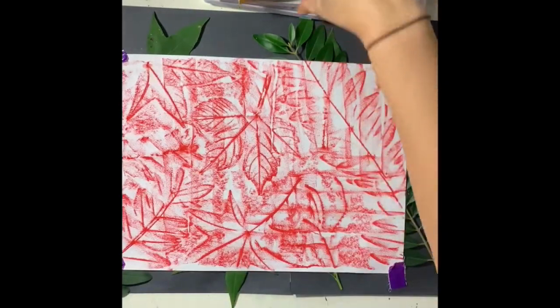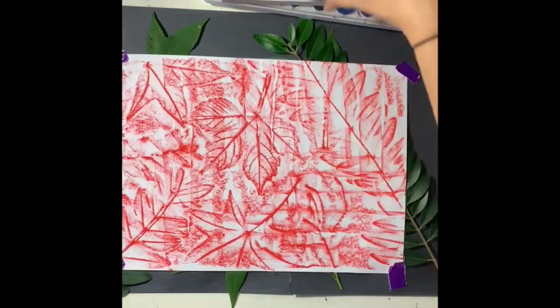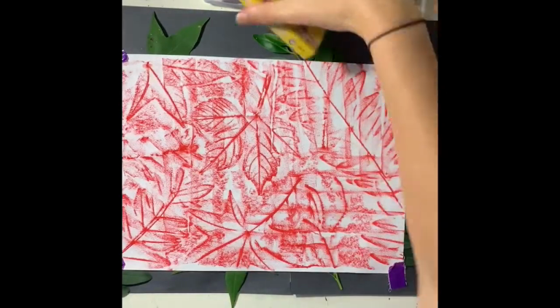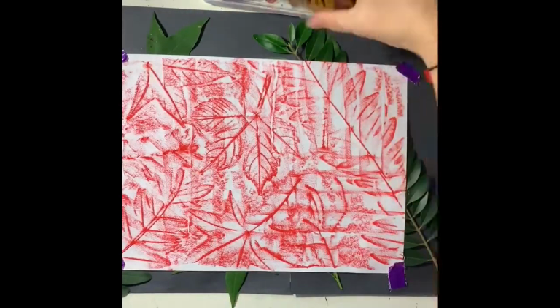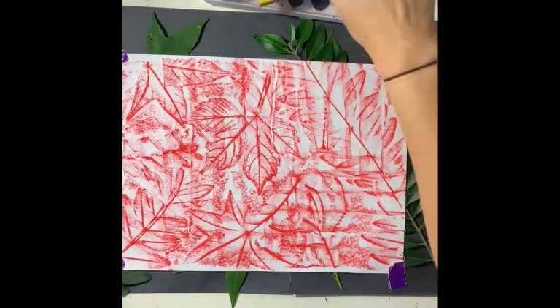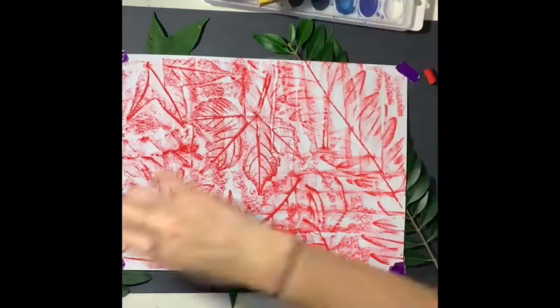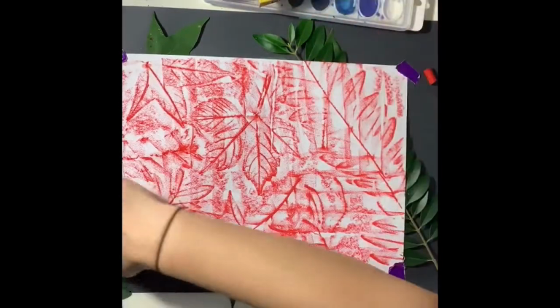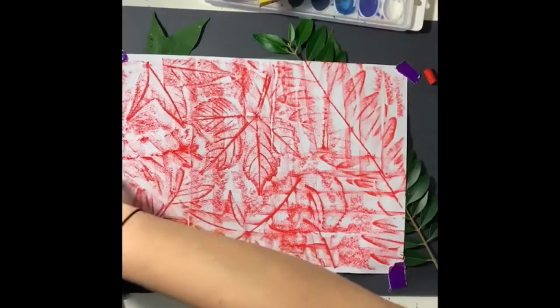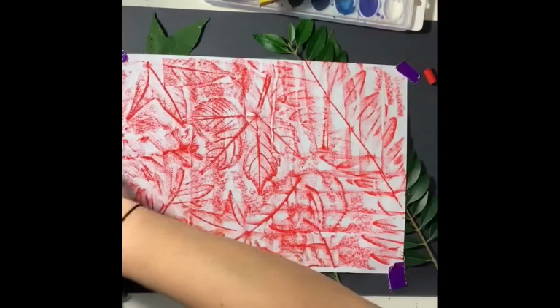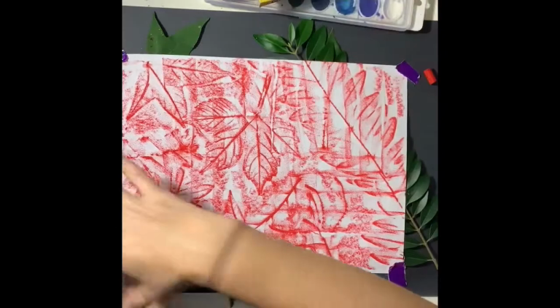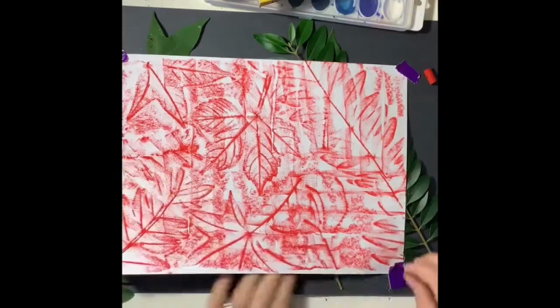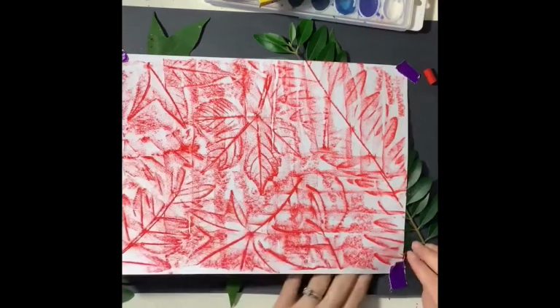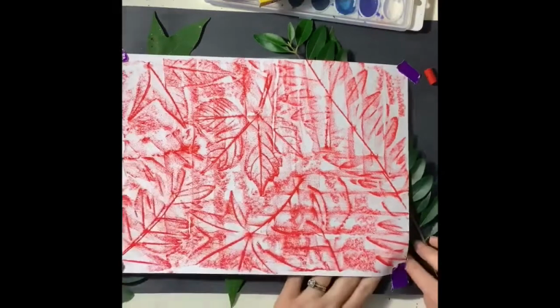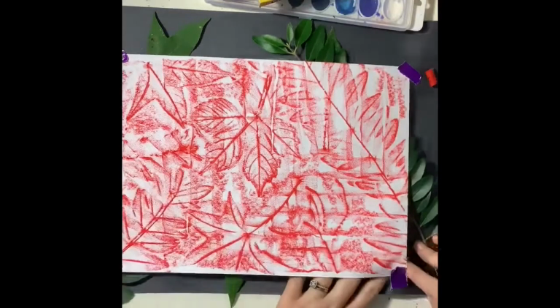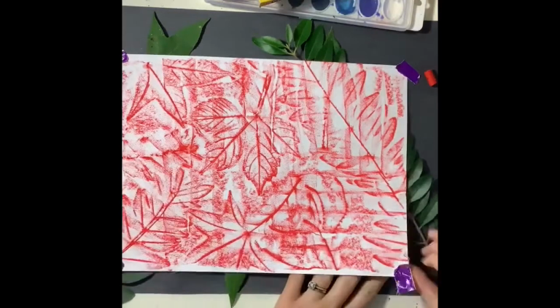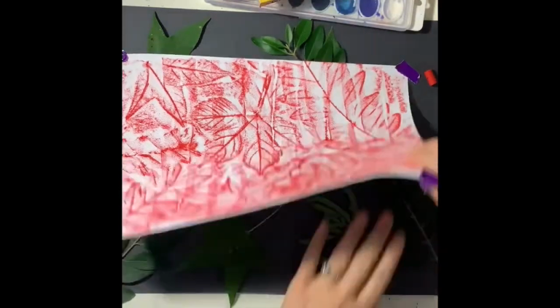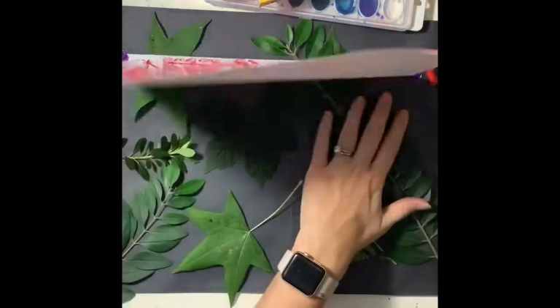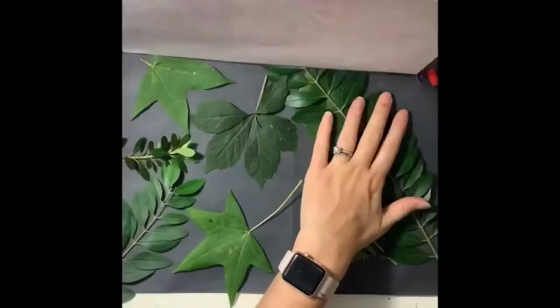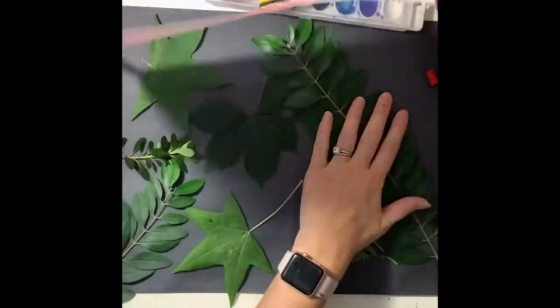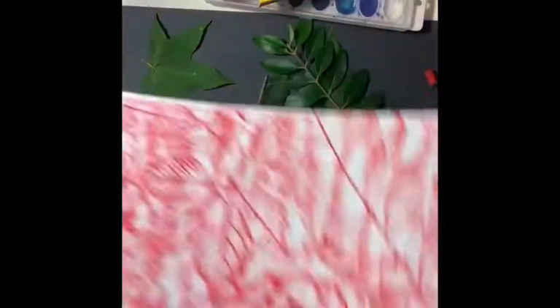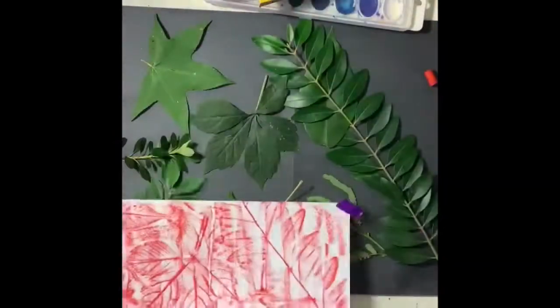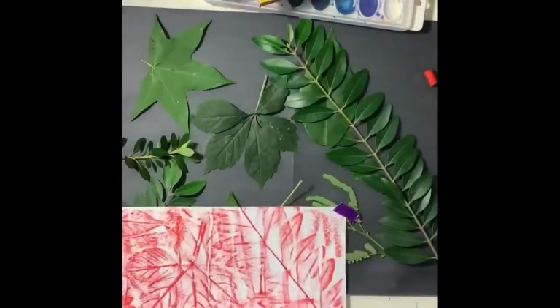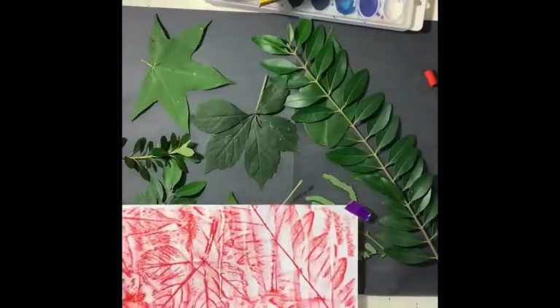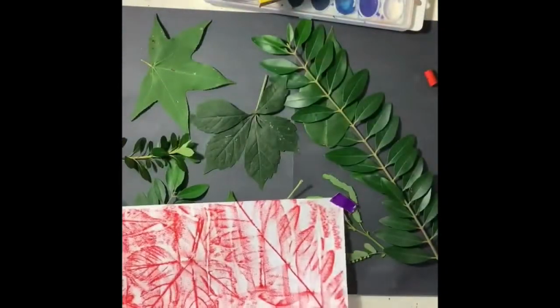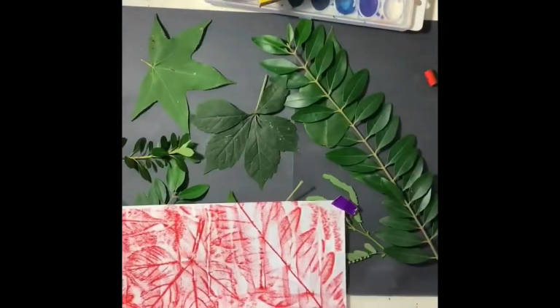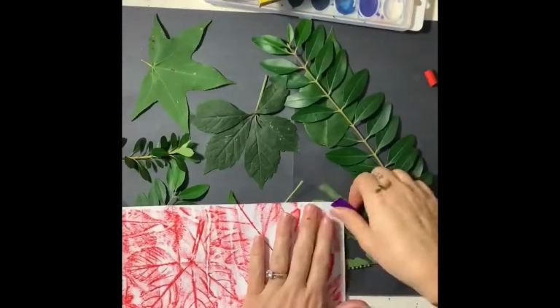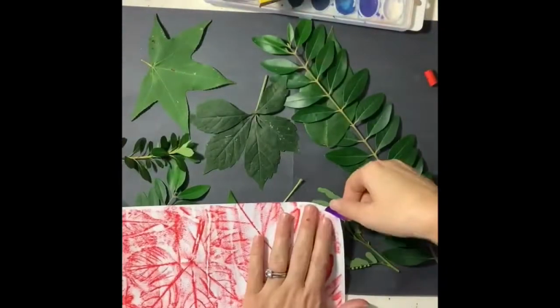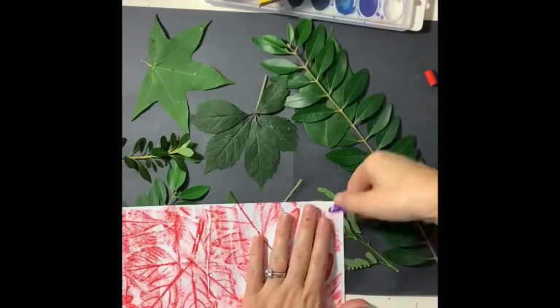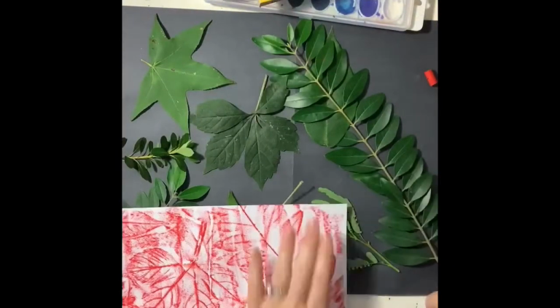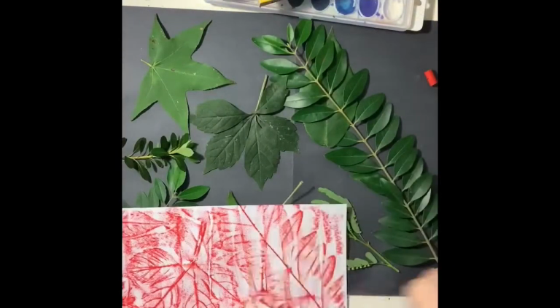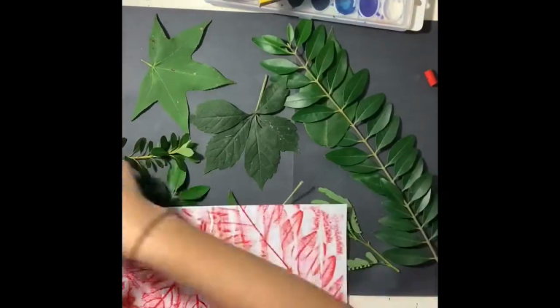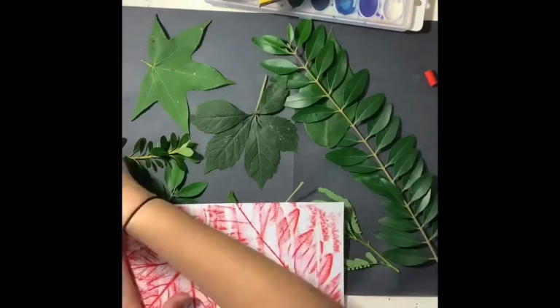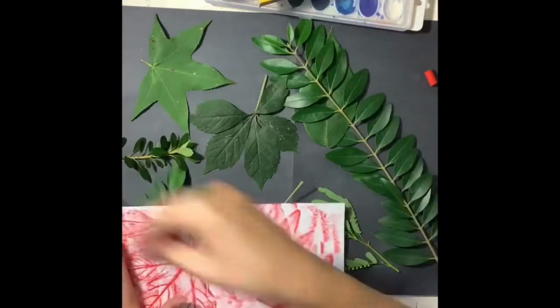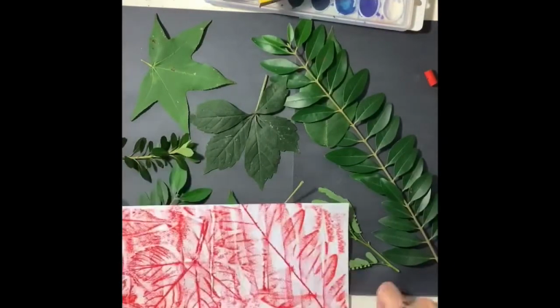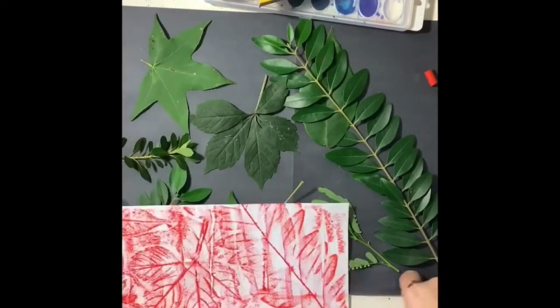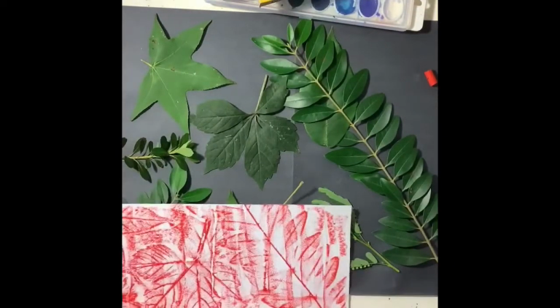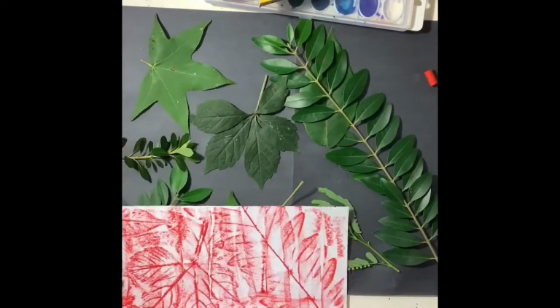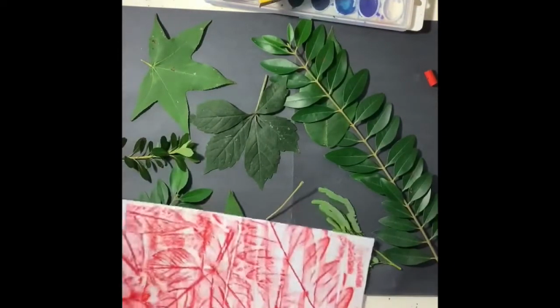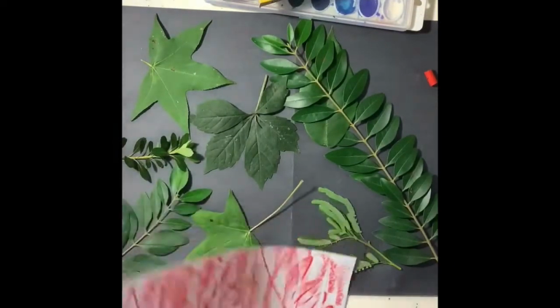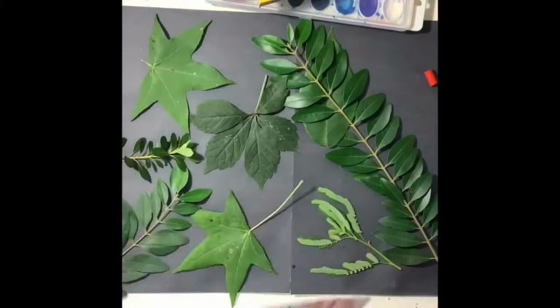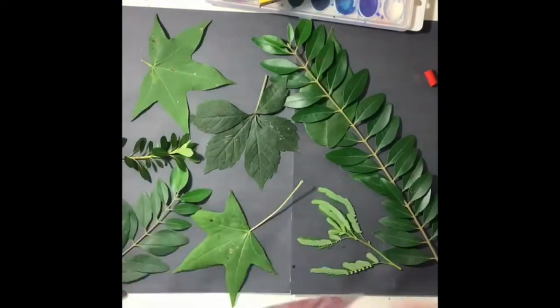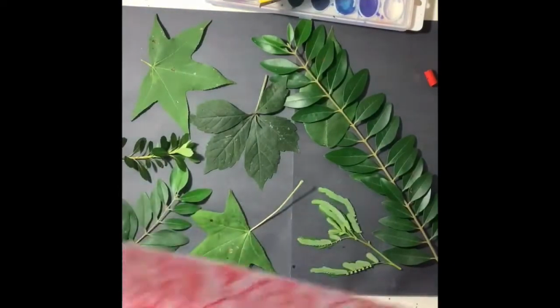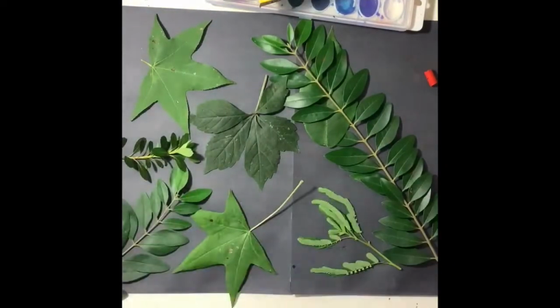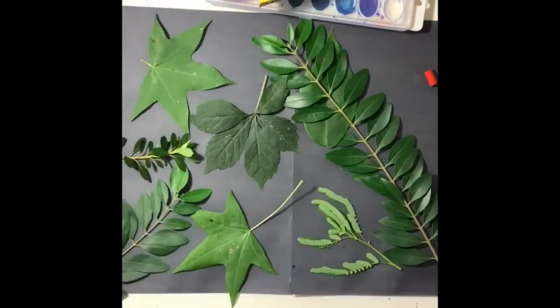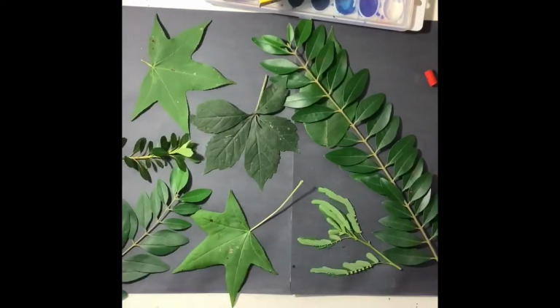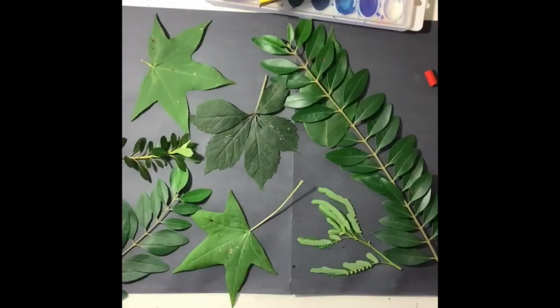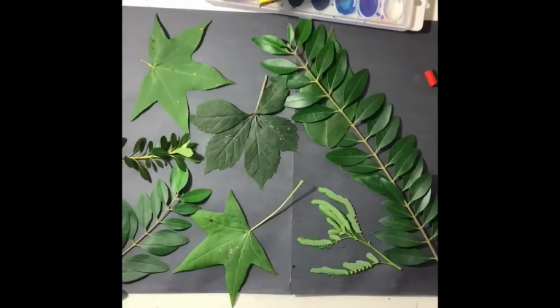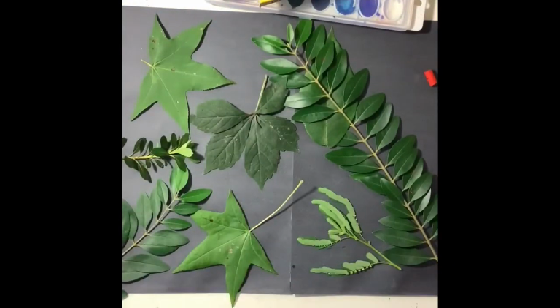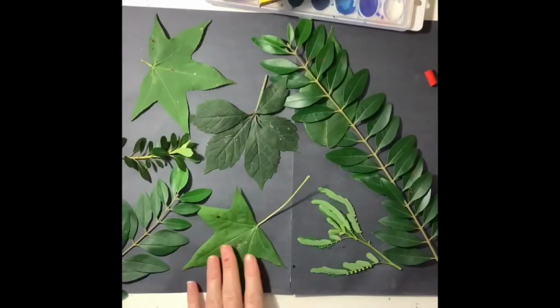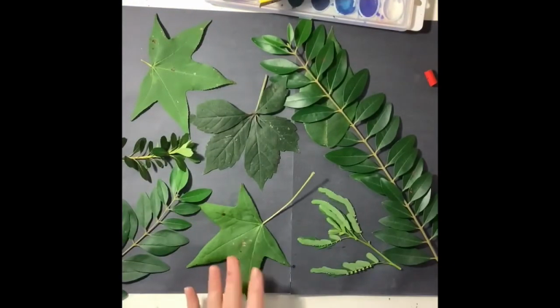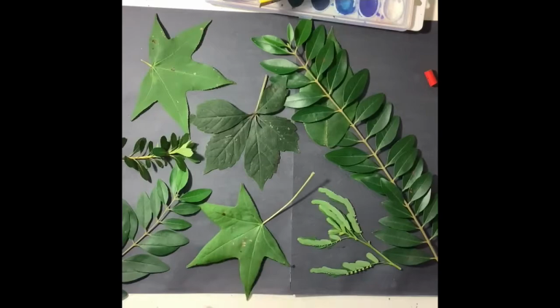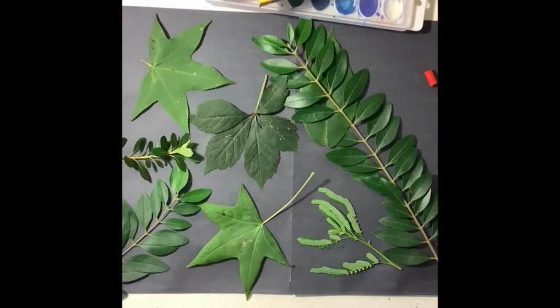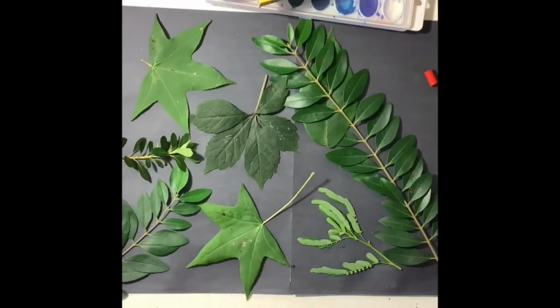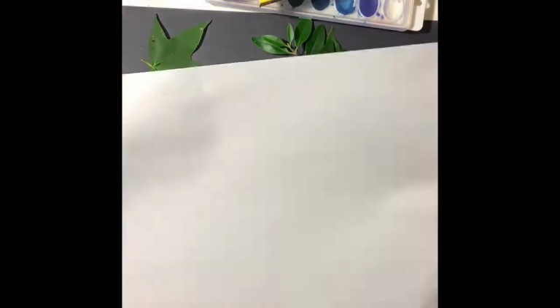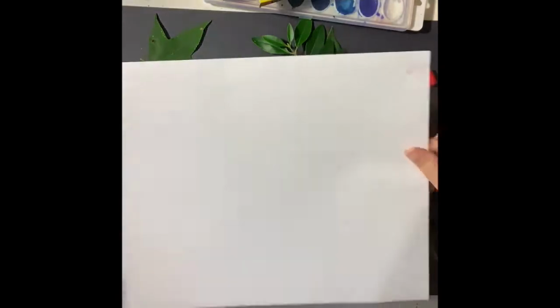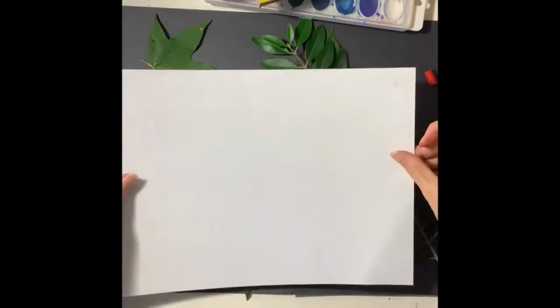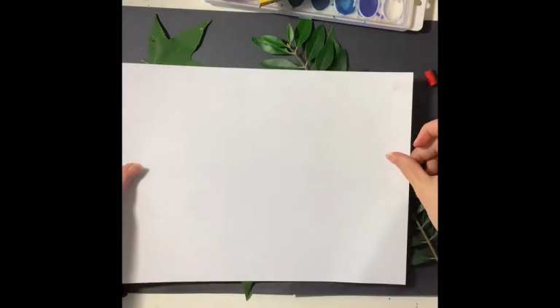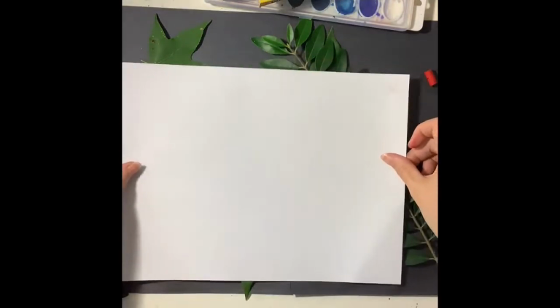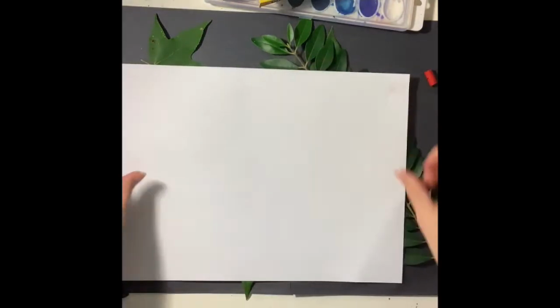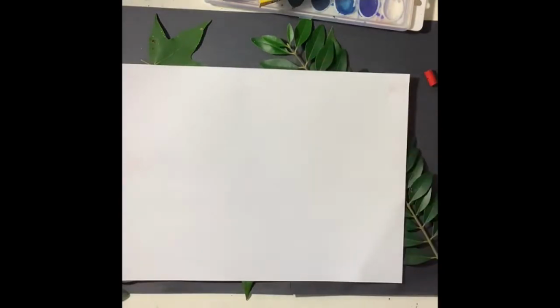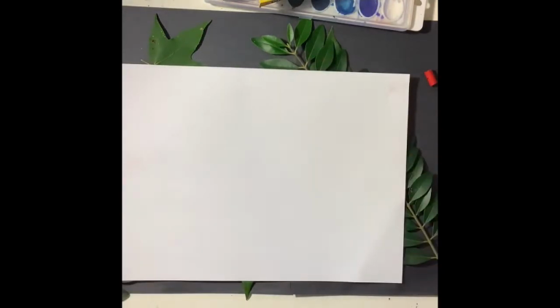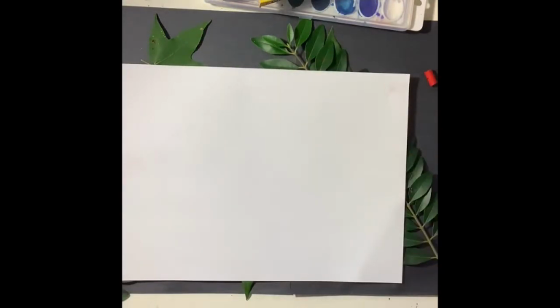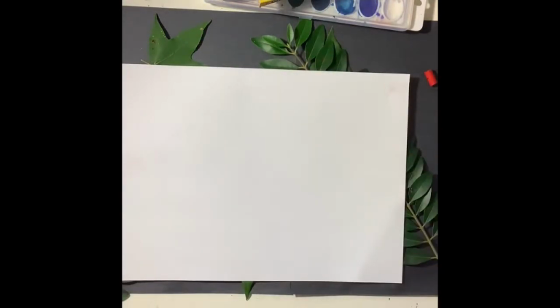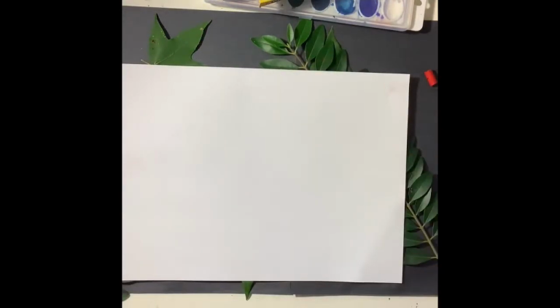So try to make your strokes go in the same direction as much as you can and you will see the leaves show through.